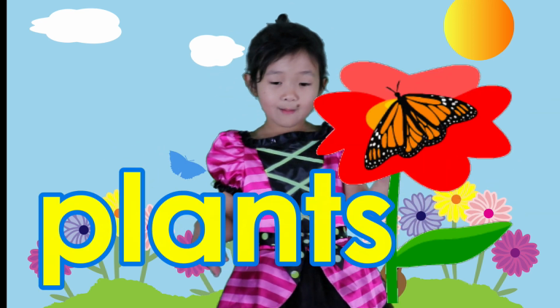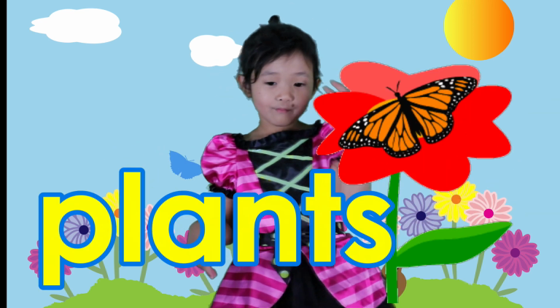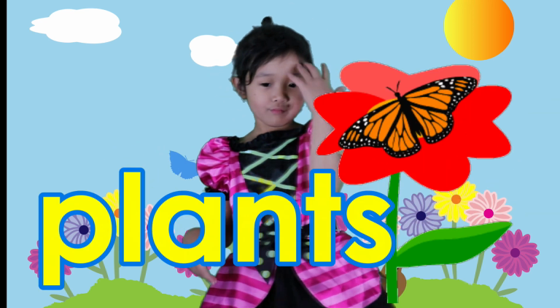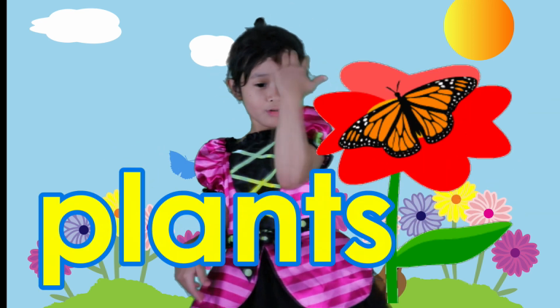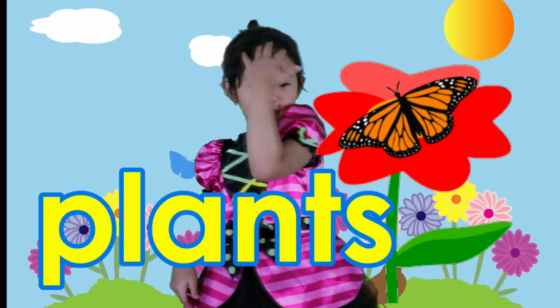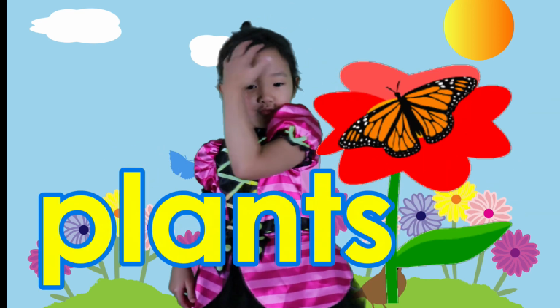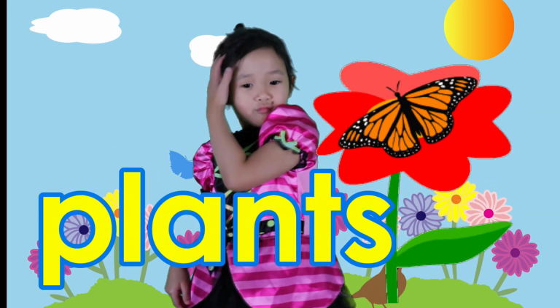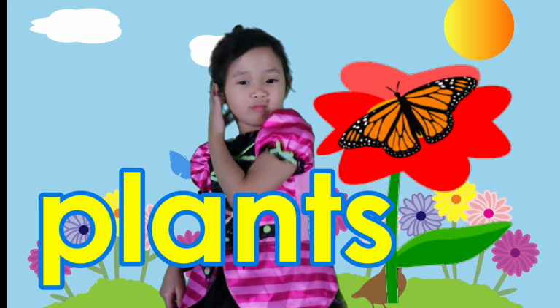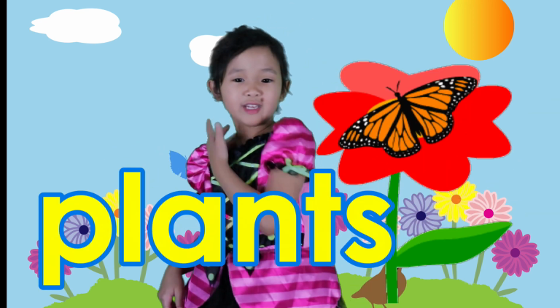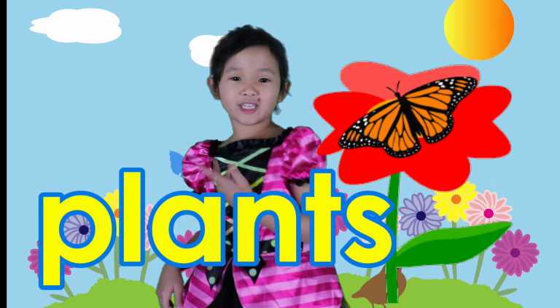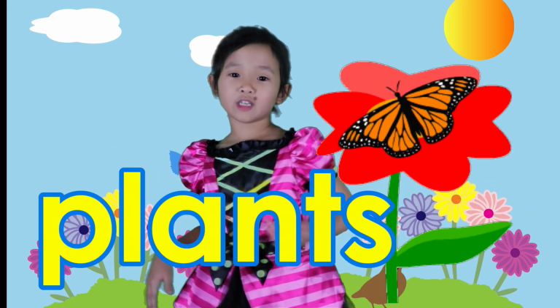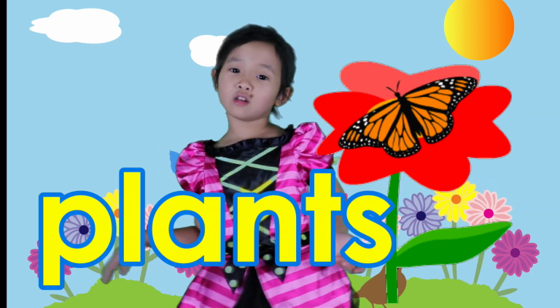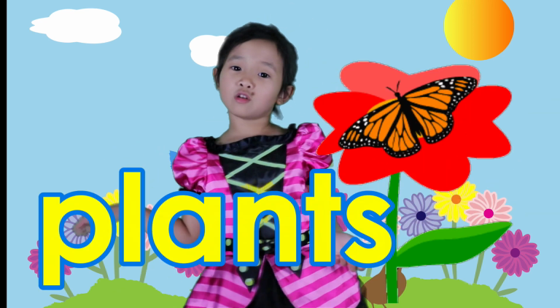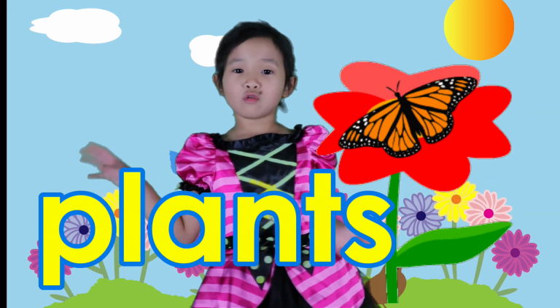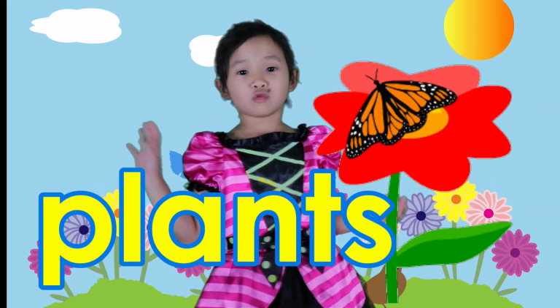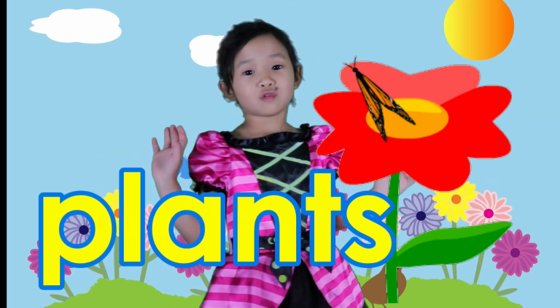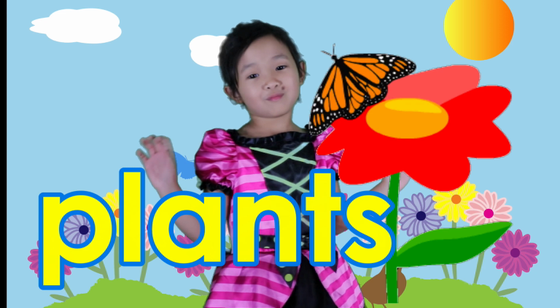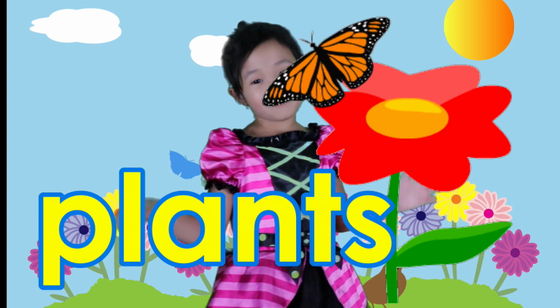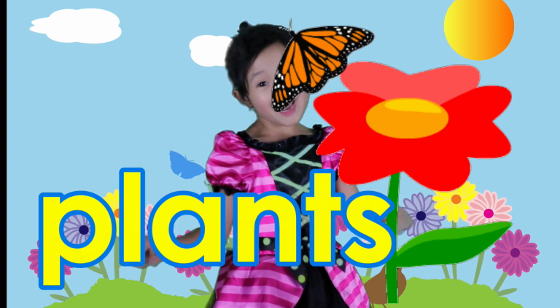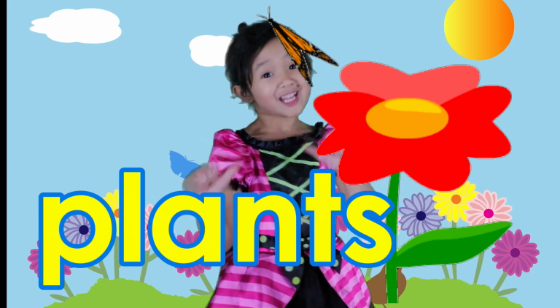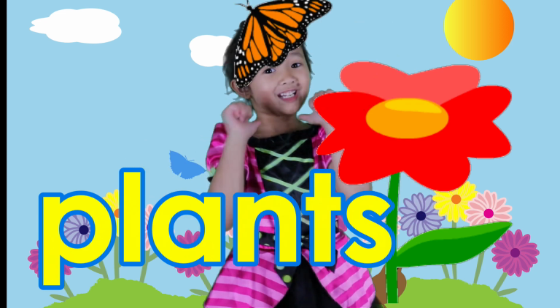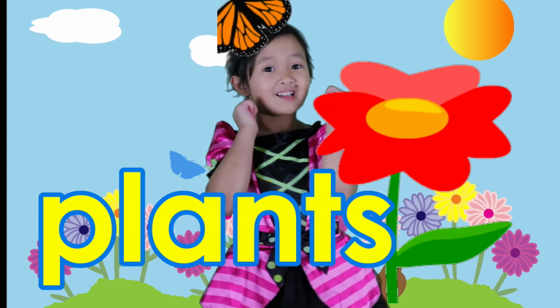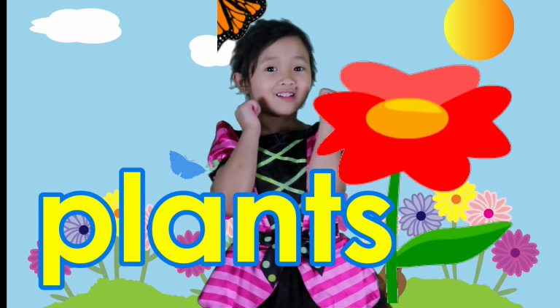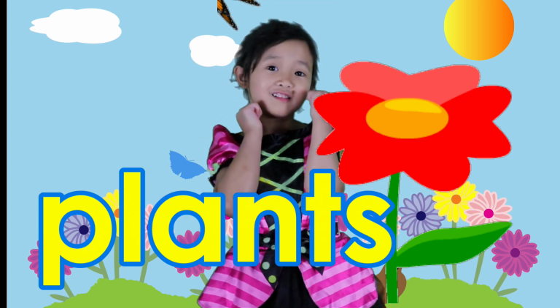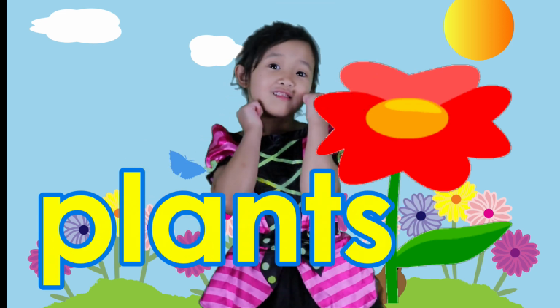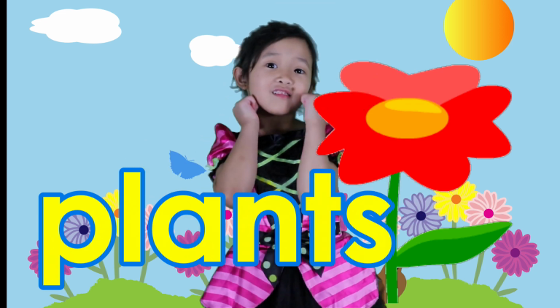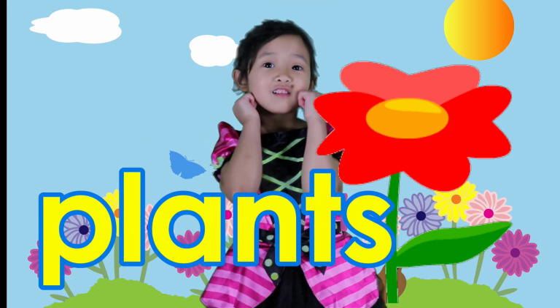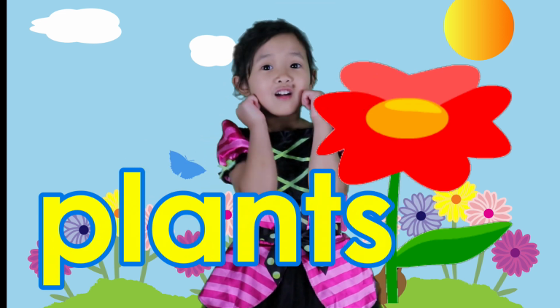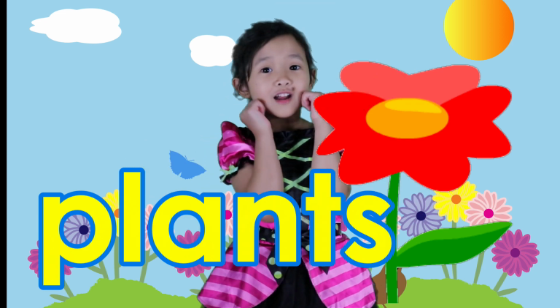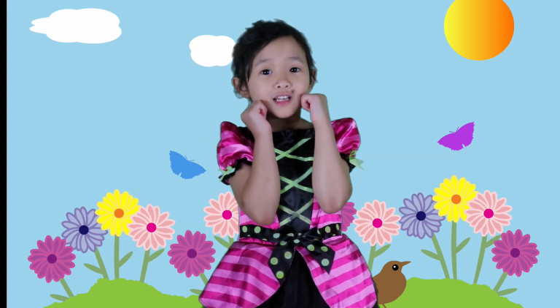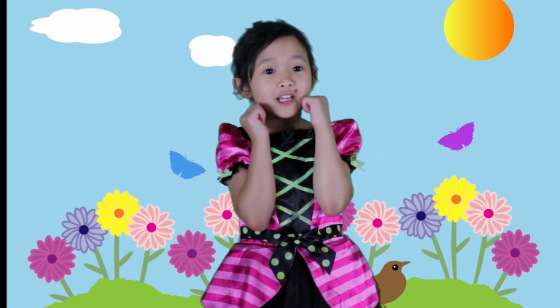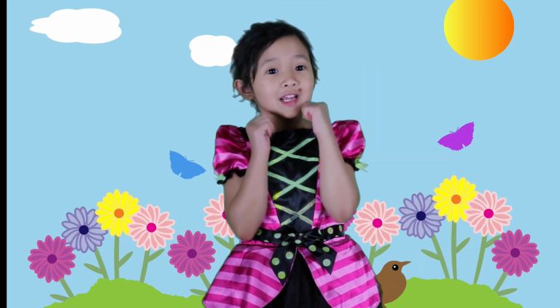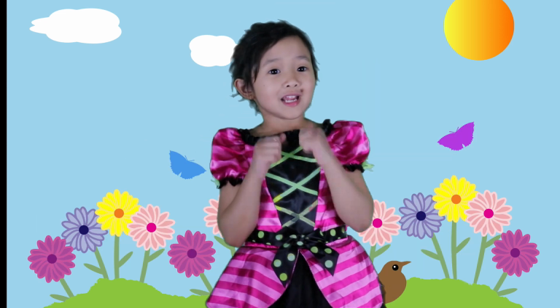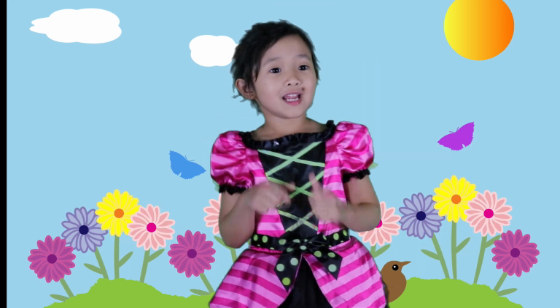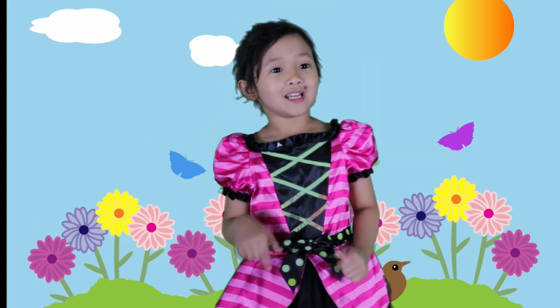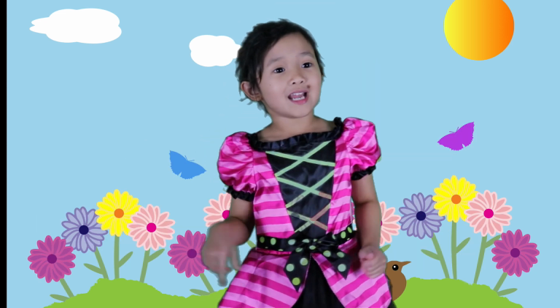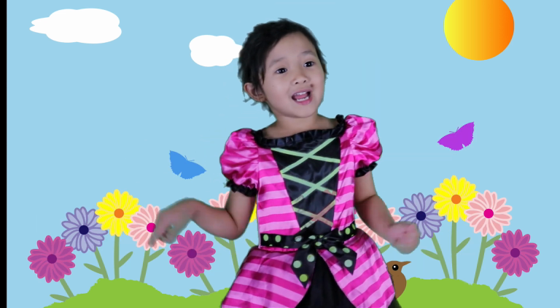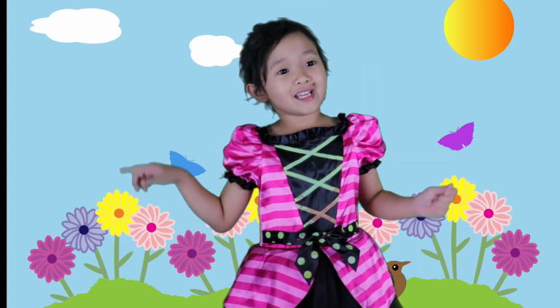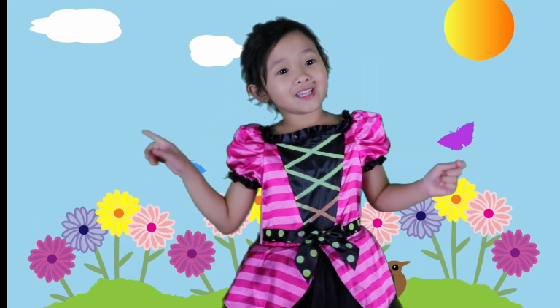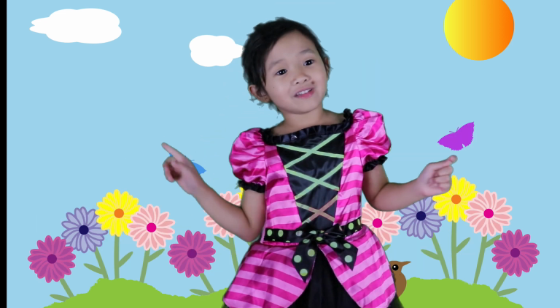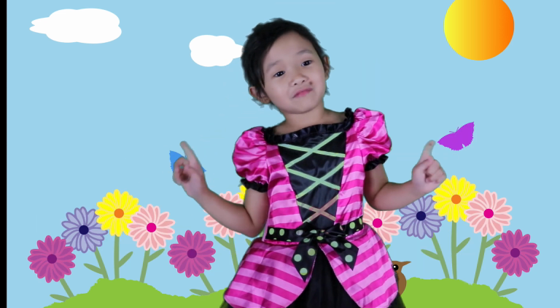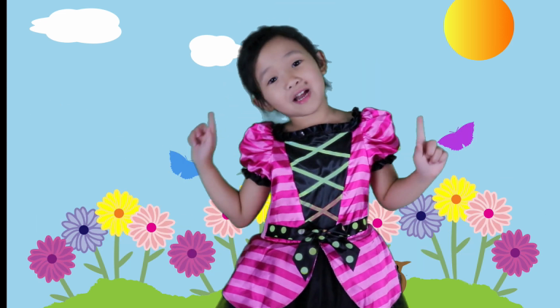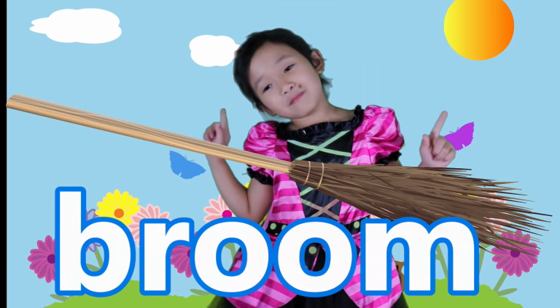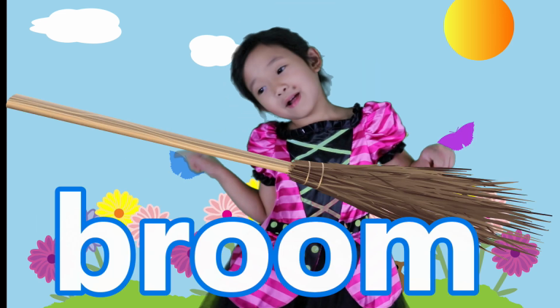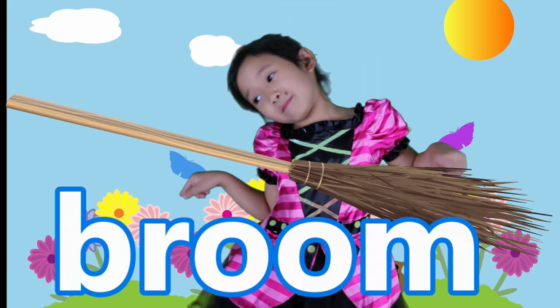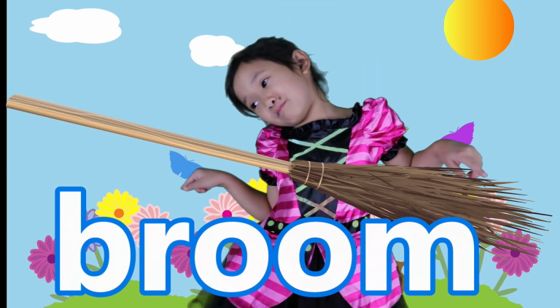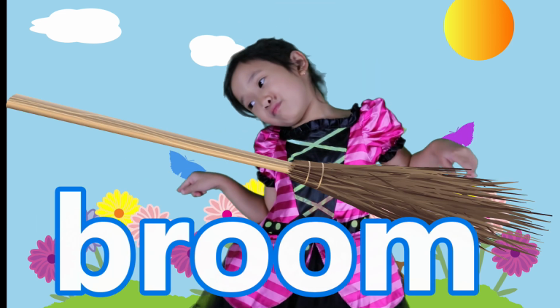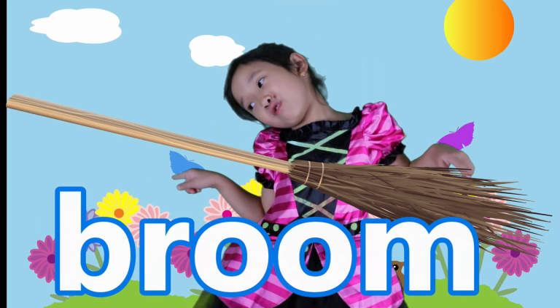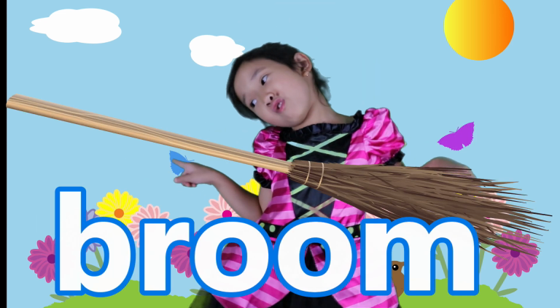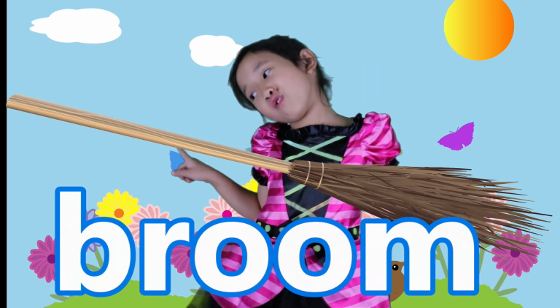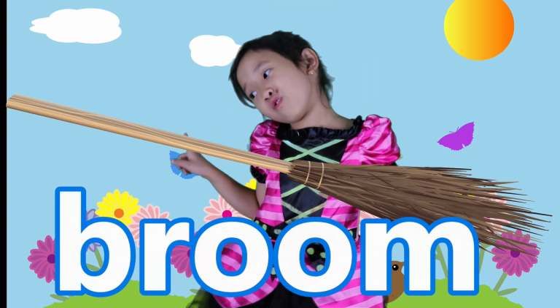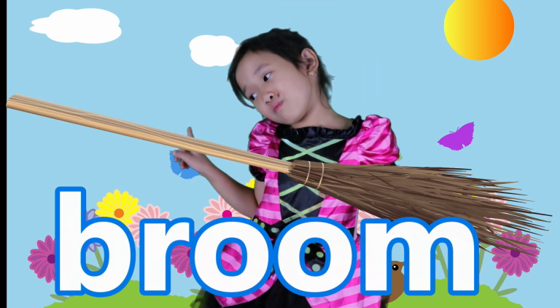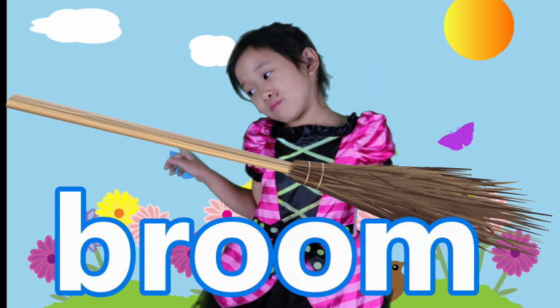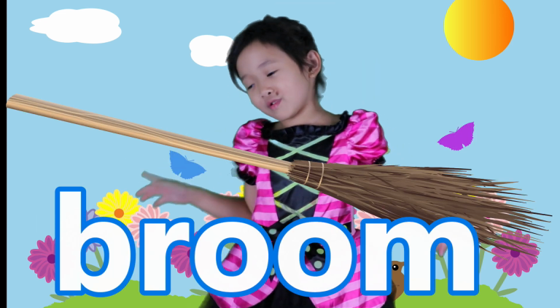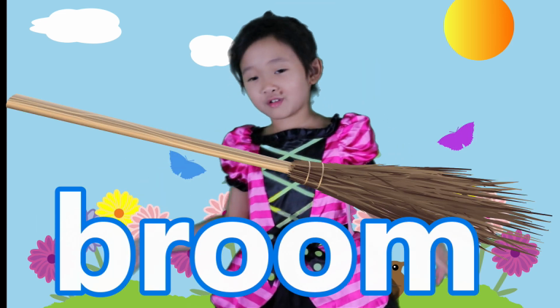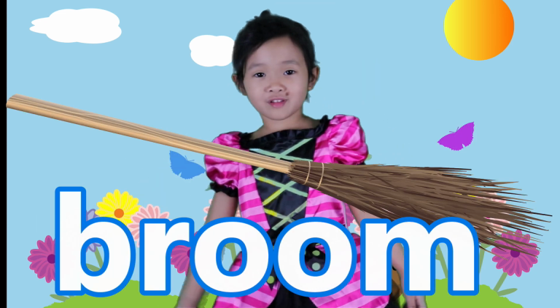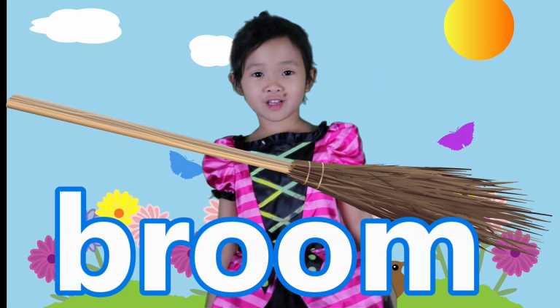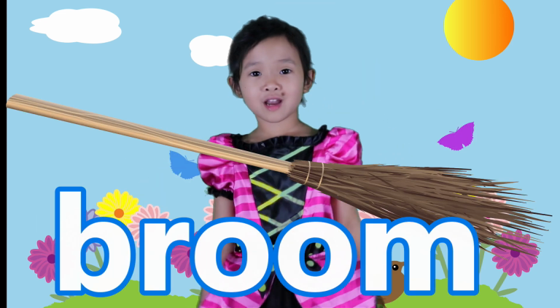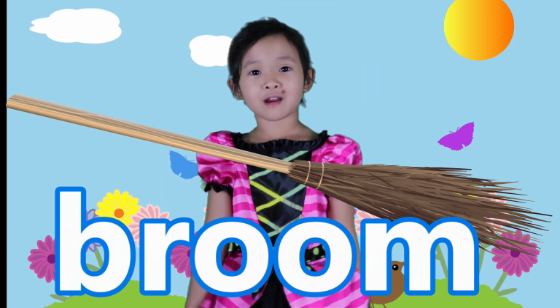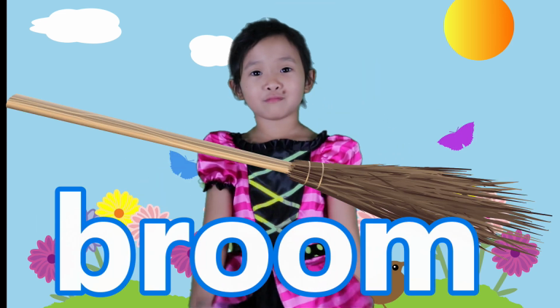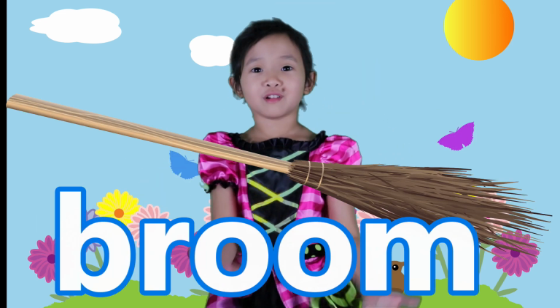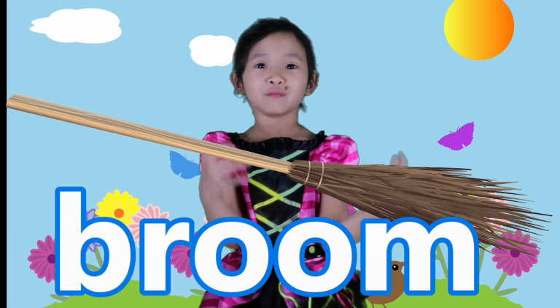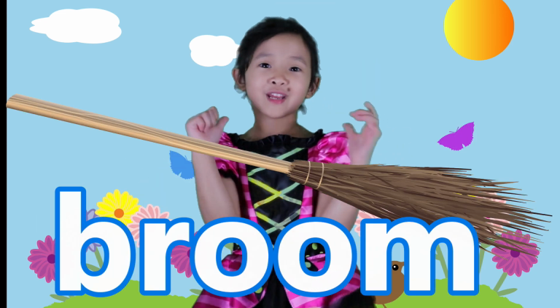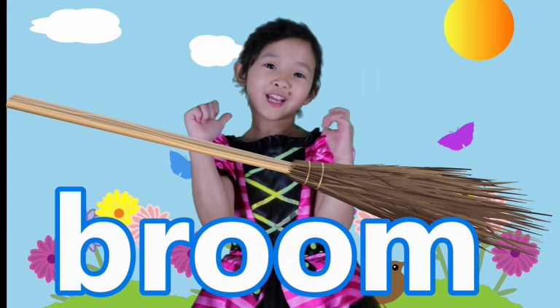But we need to go to my garden. And I need to ride my broom. Do you want to come with me?